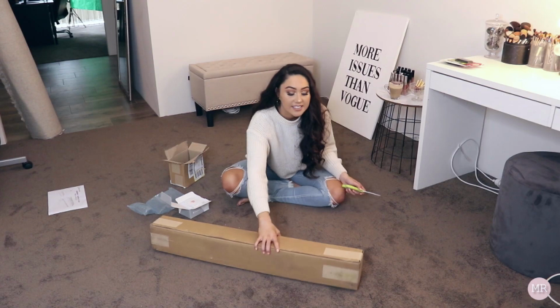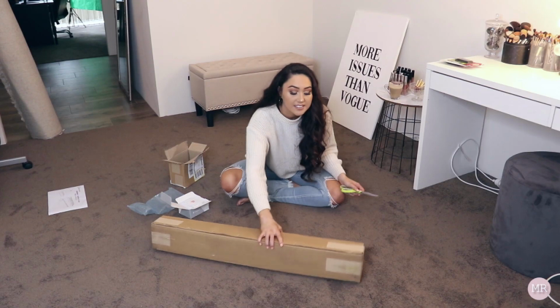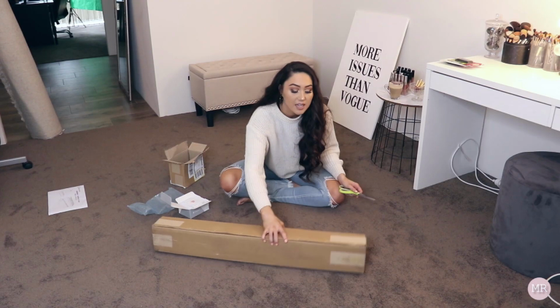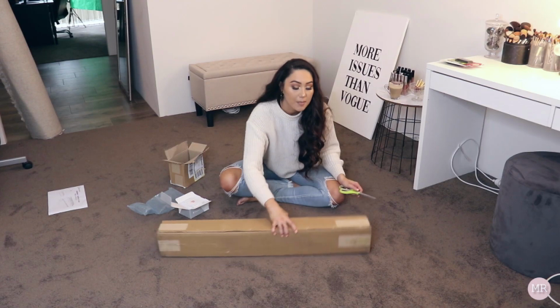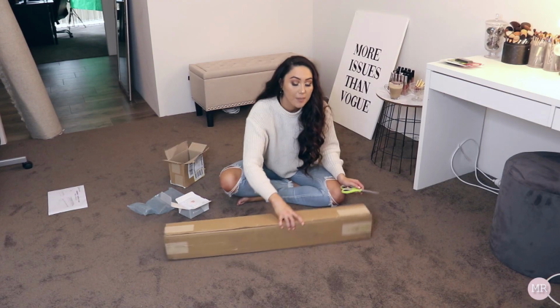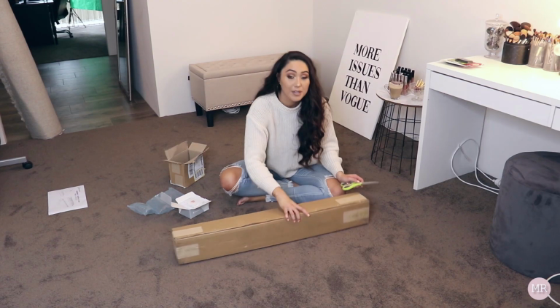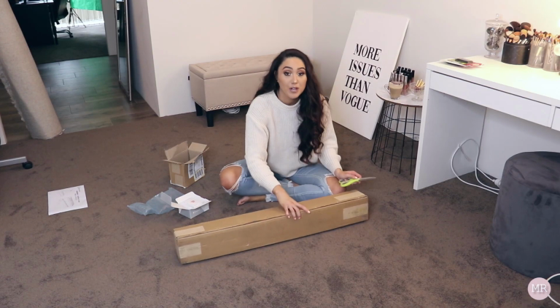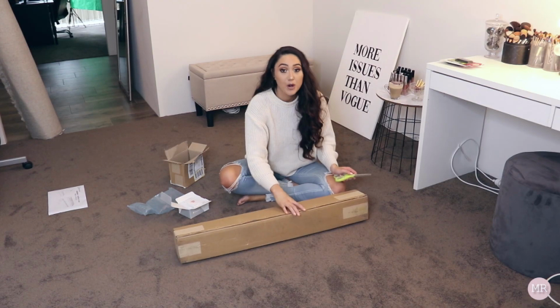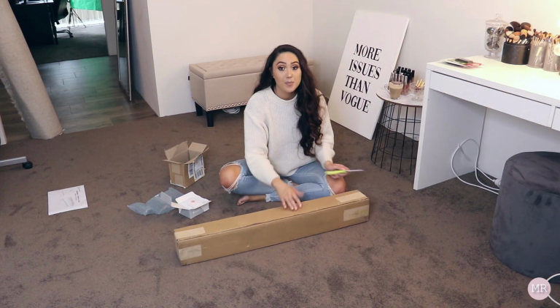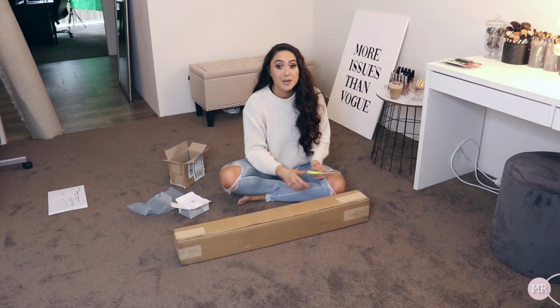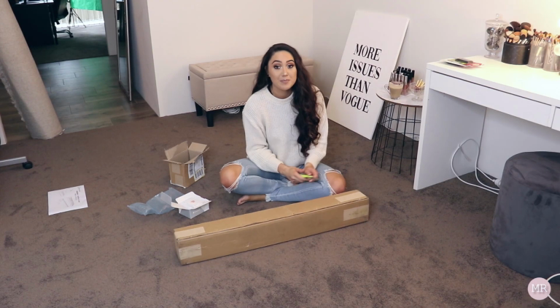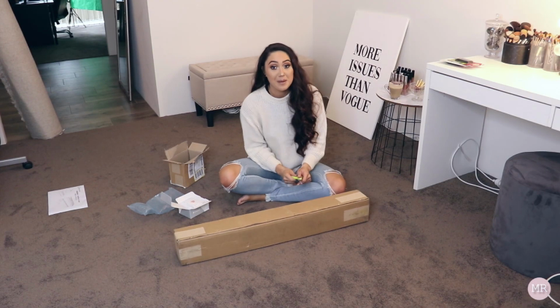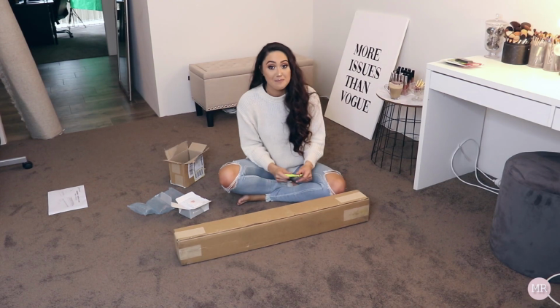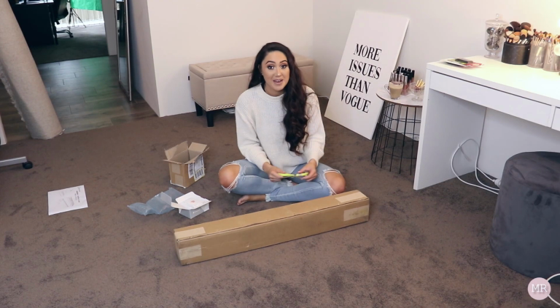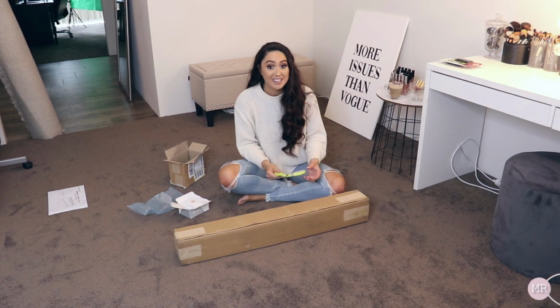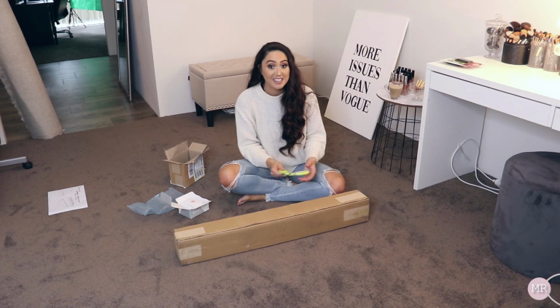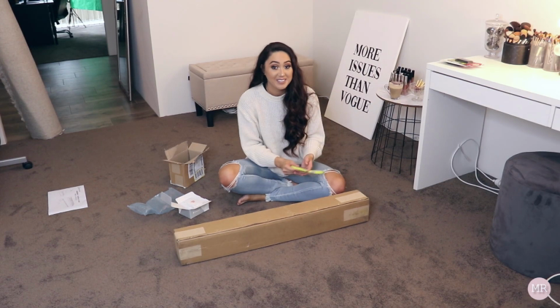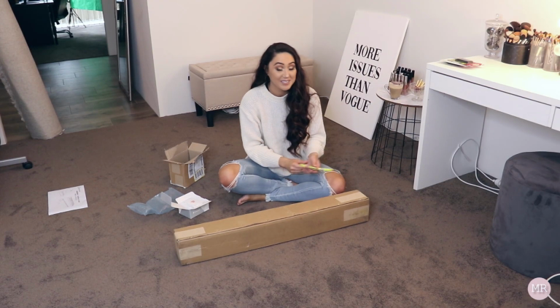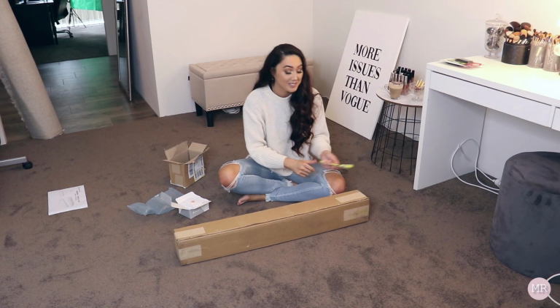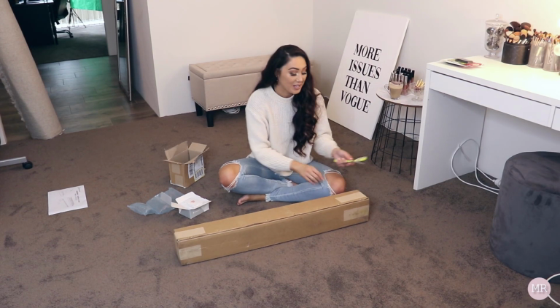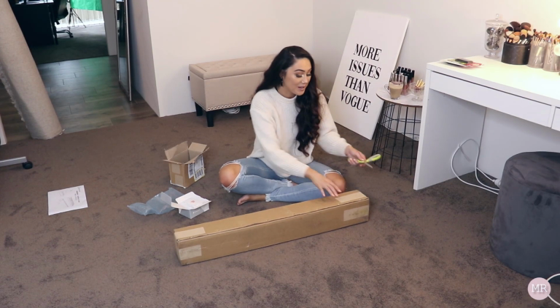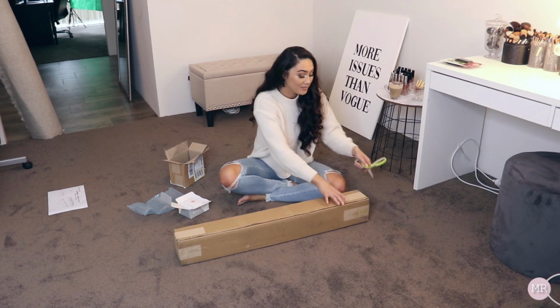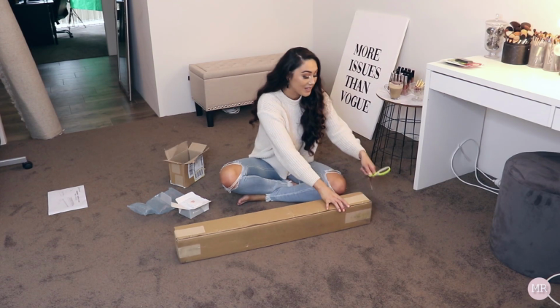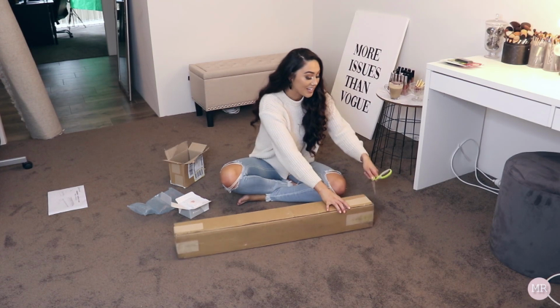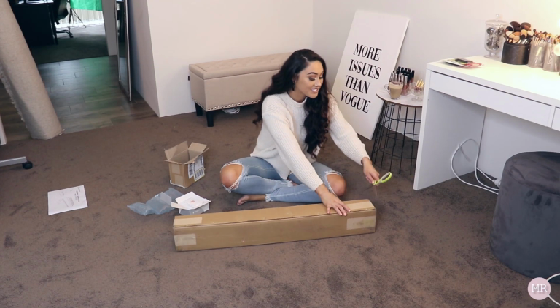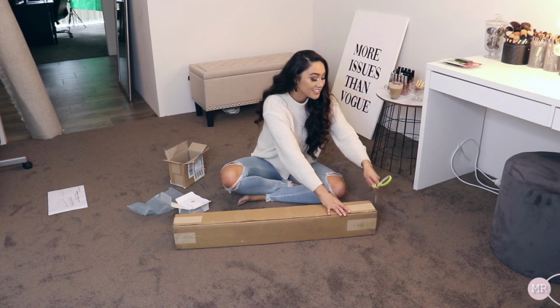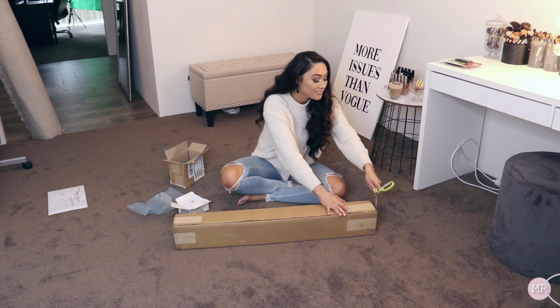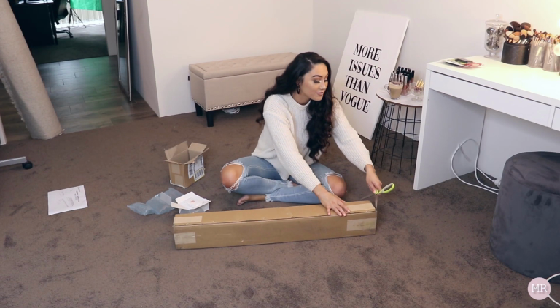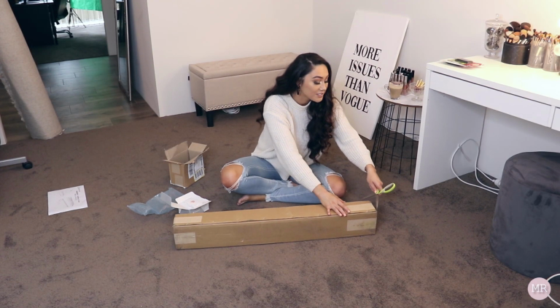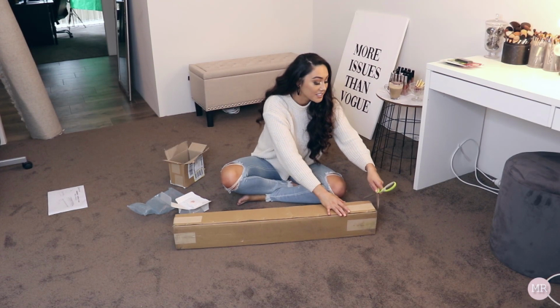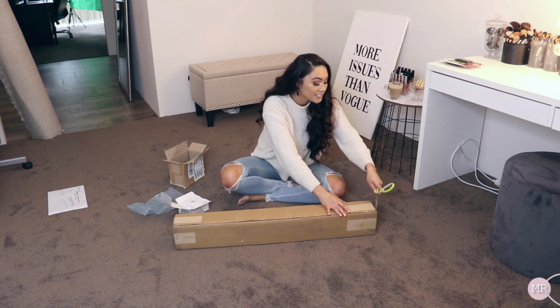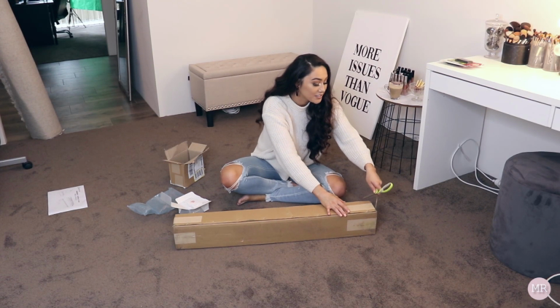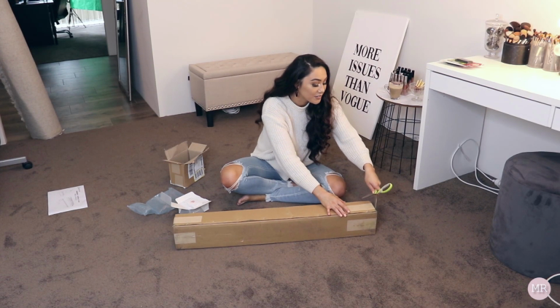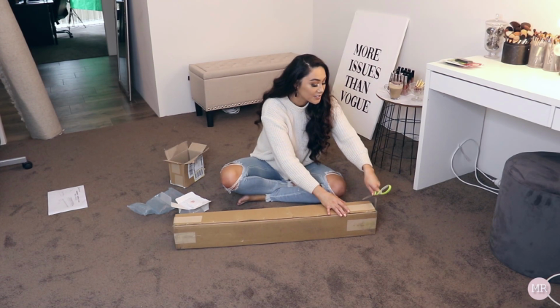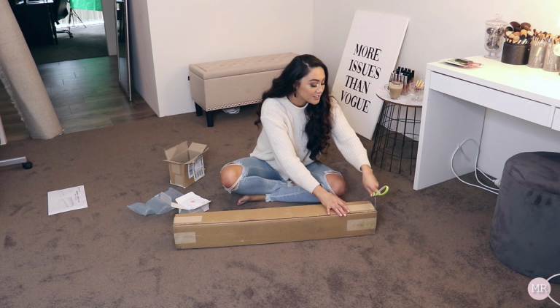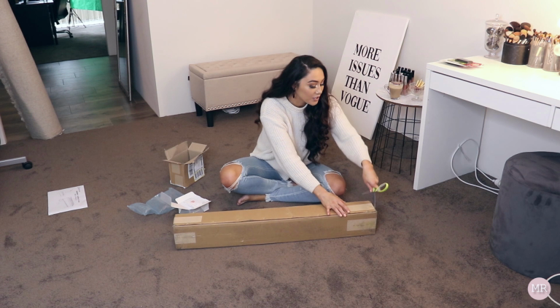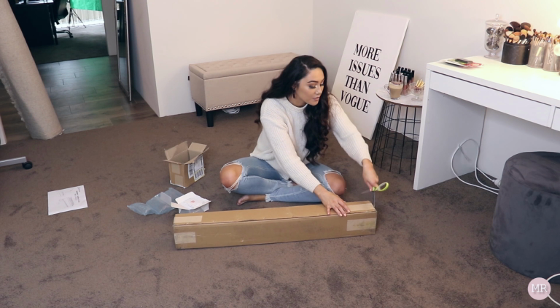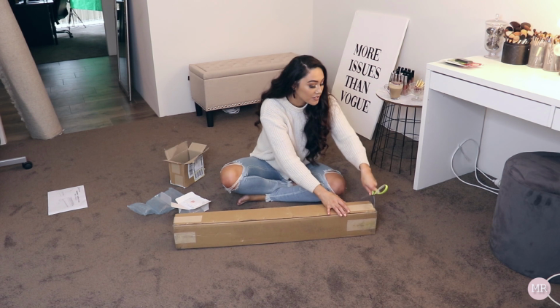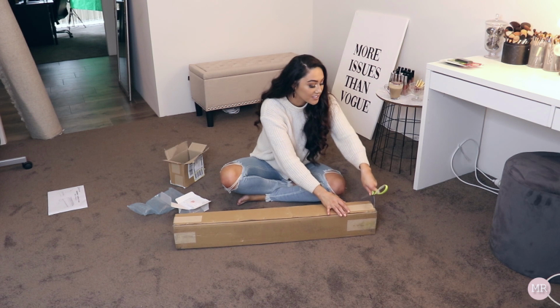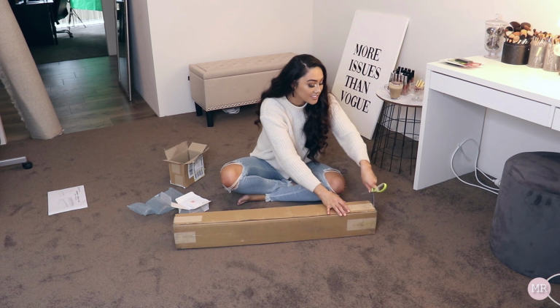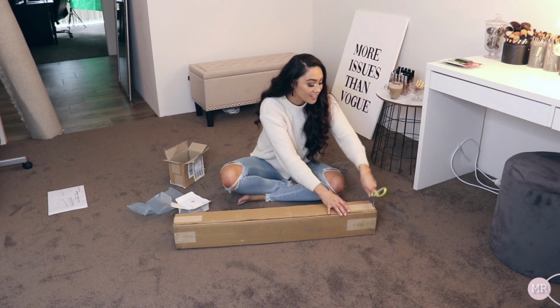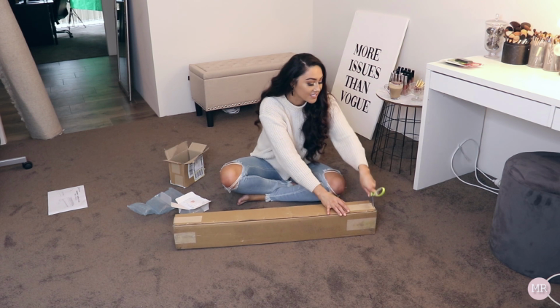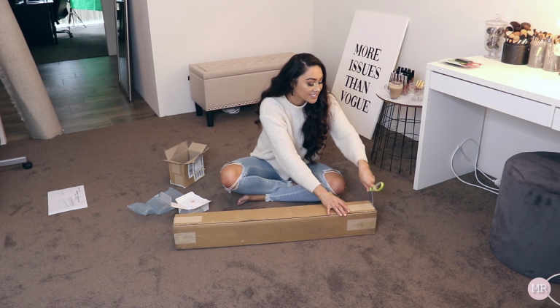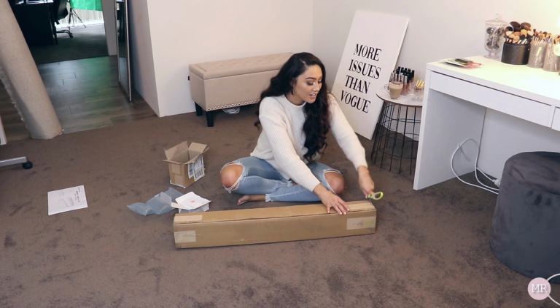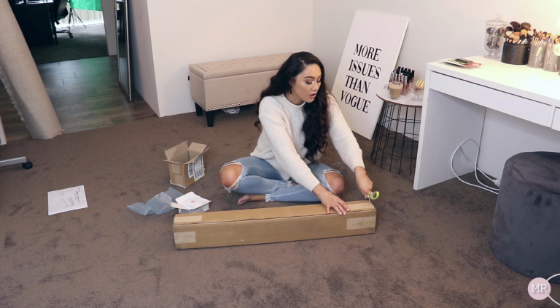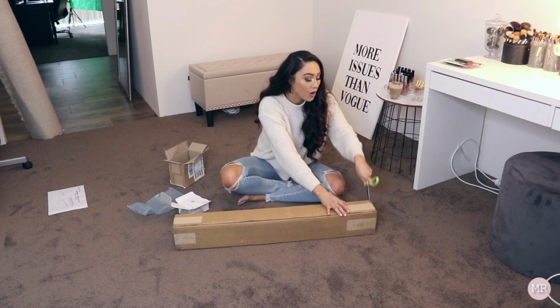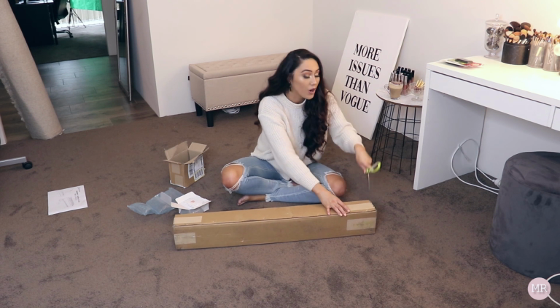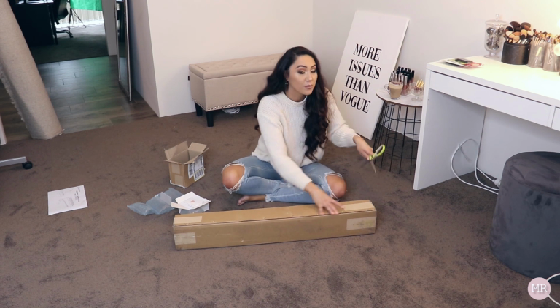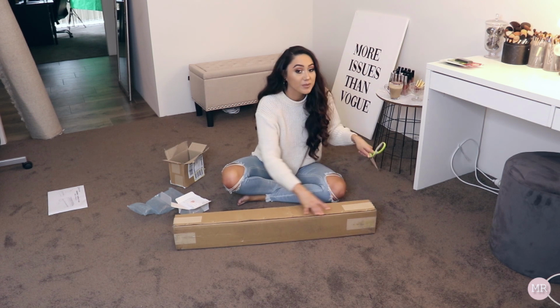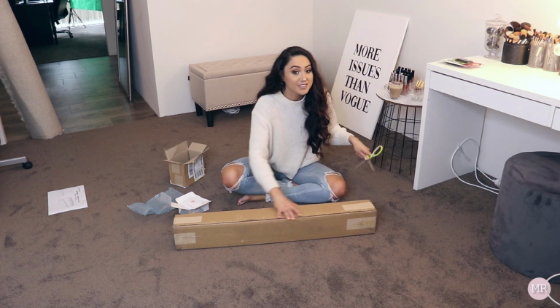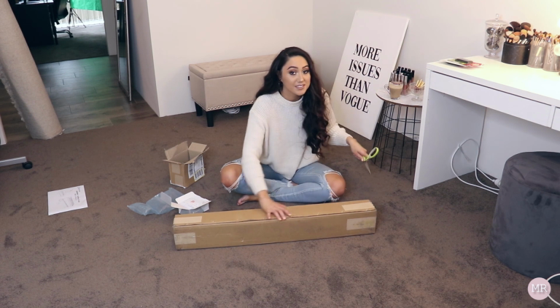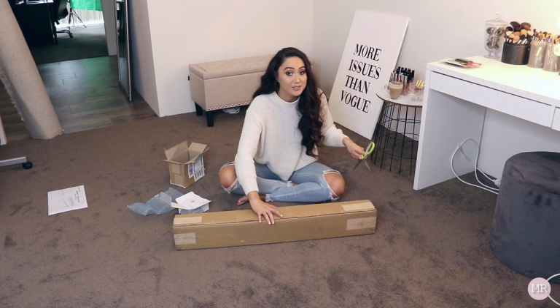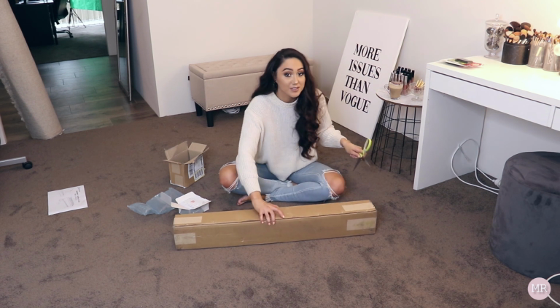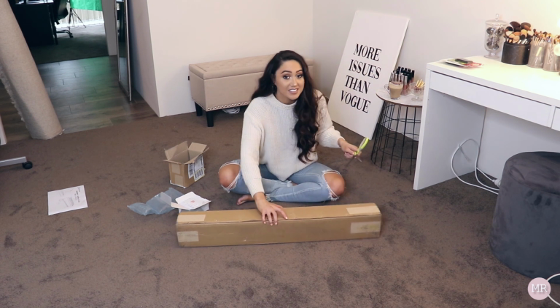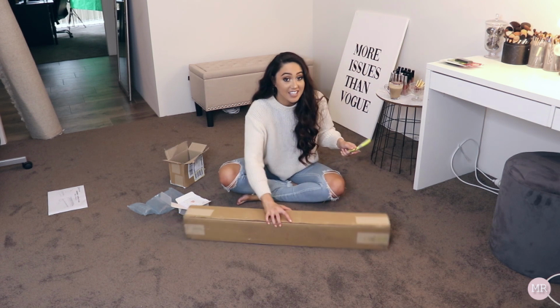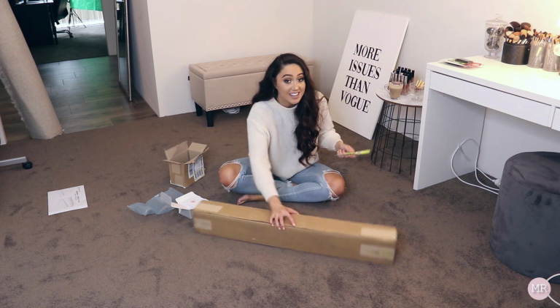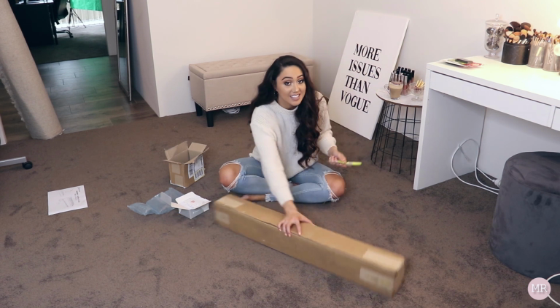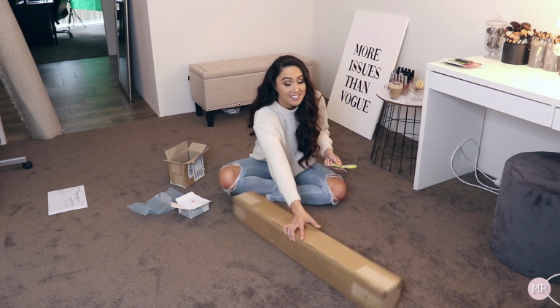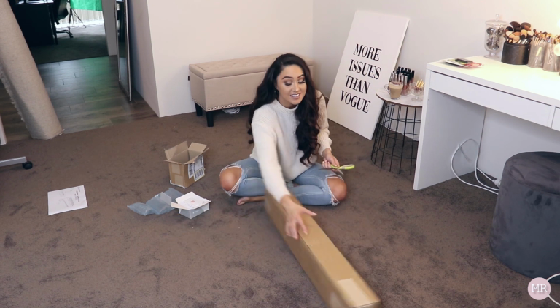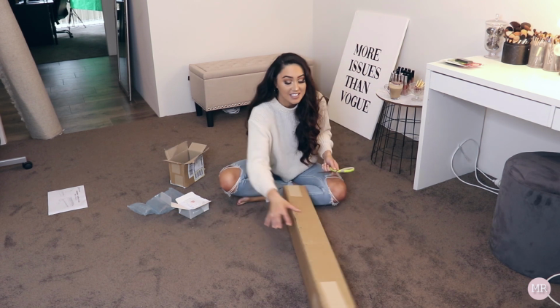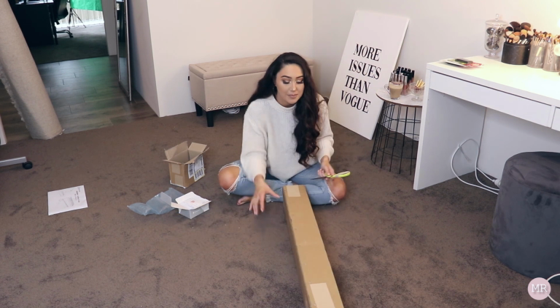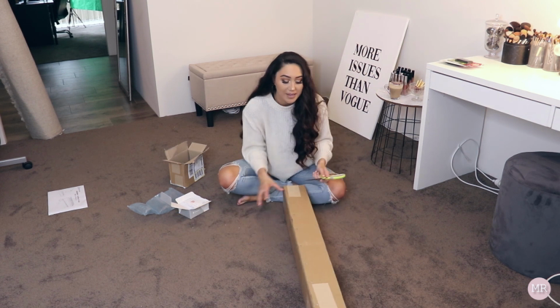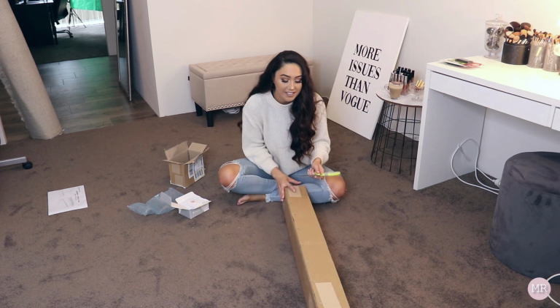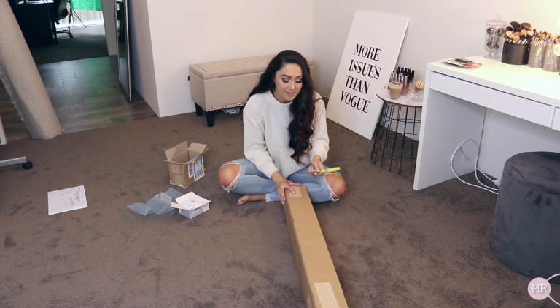Next up I'm going to open my banner. I'm actually really nervous to open this up because I hope it's as good as I think it's going to be.